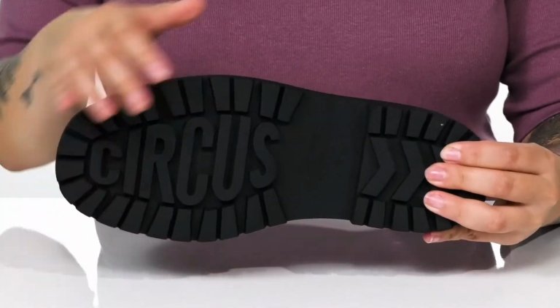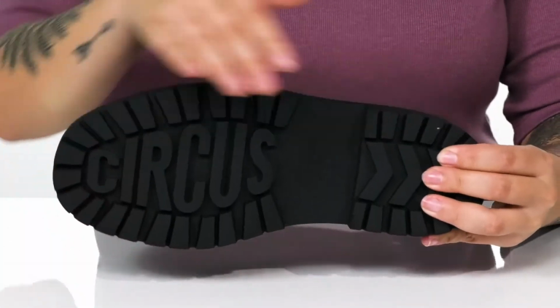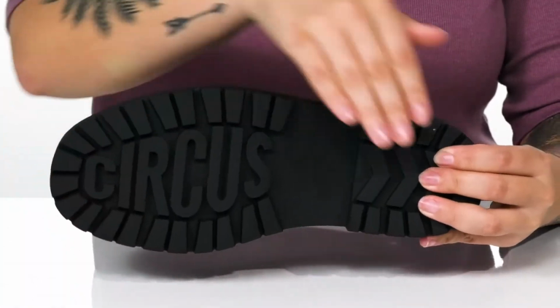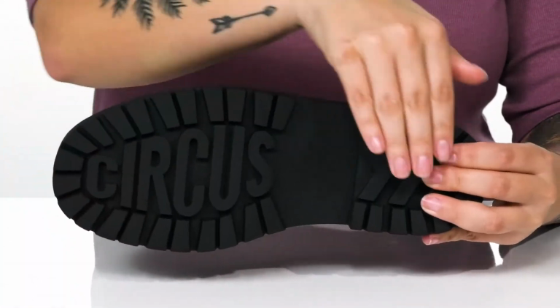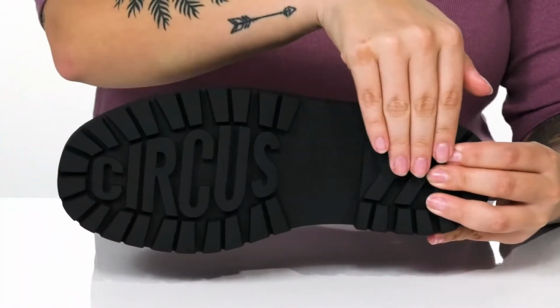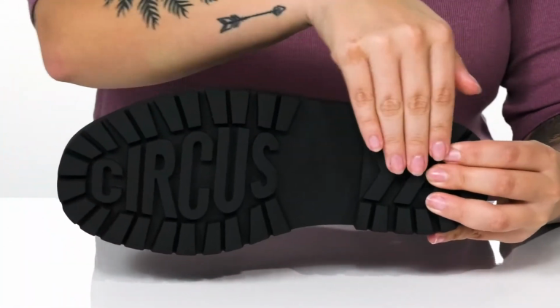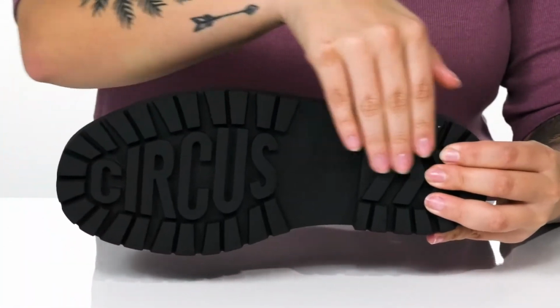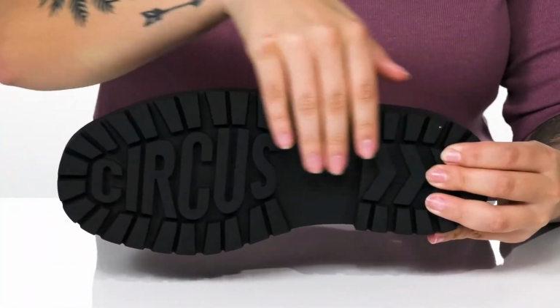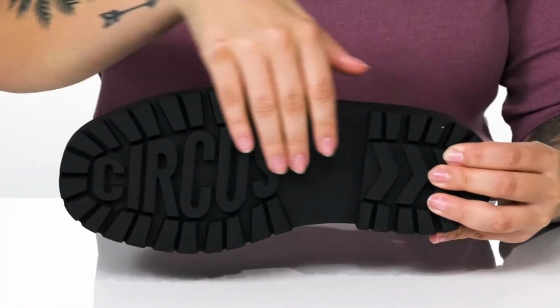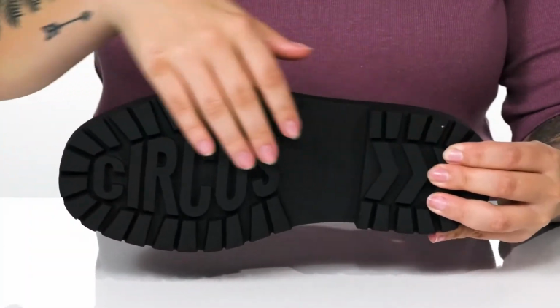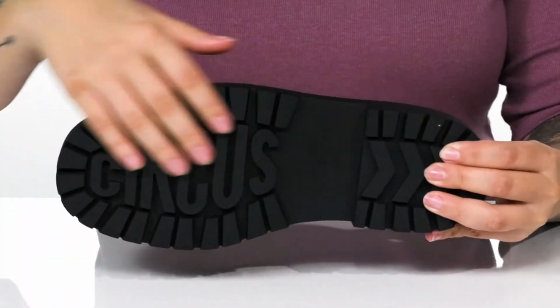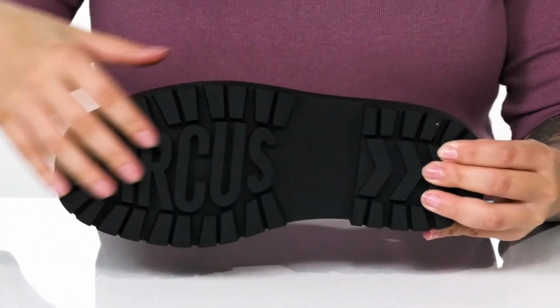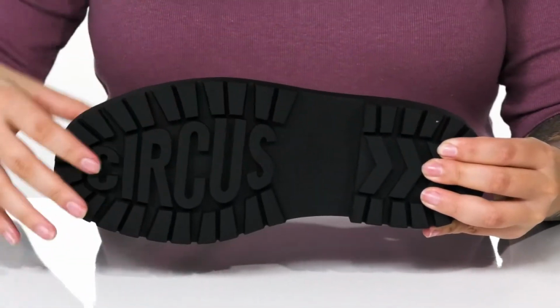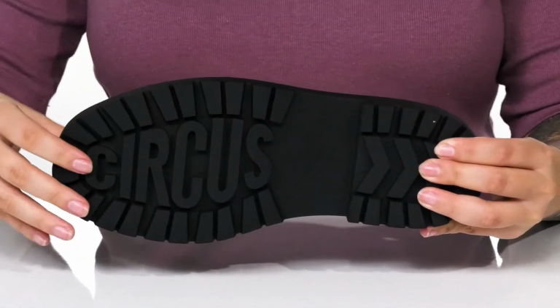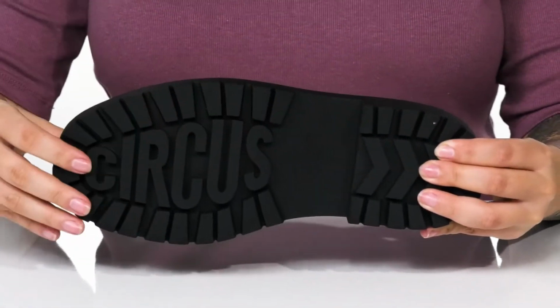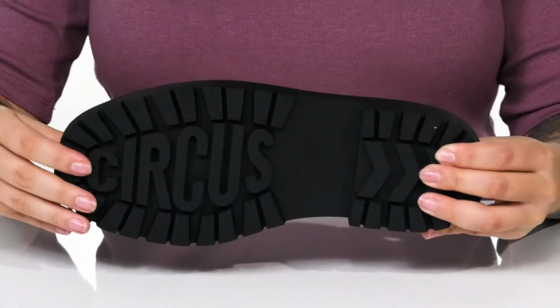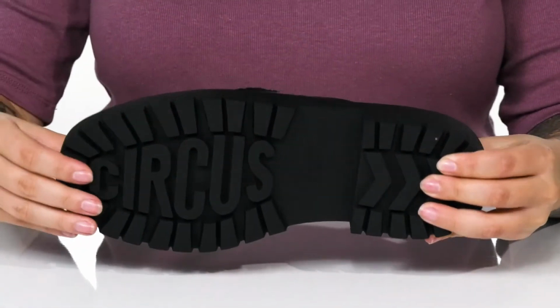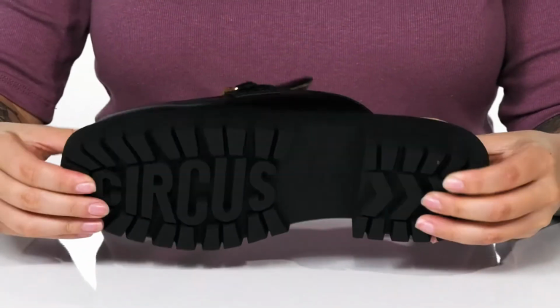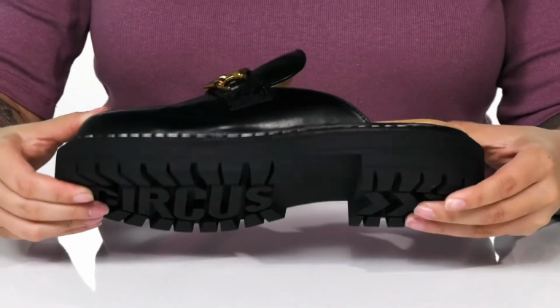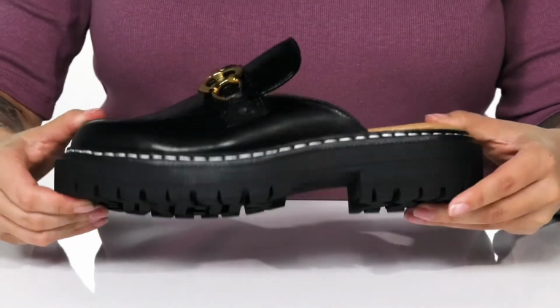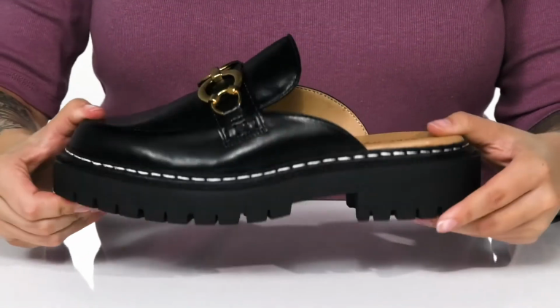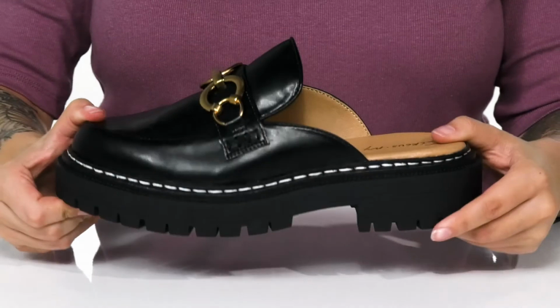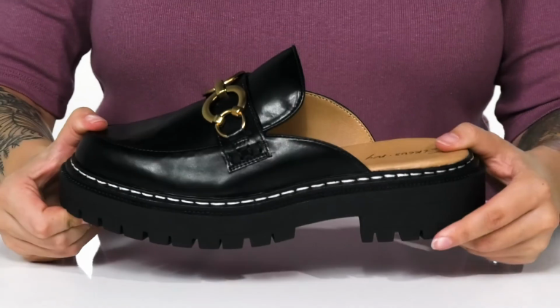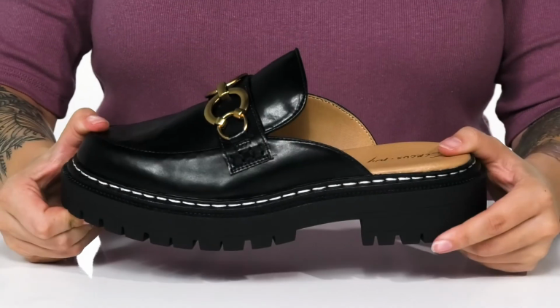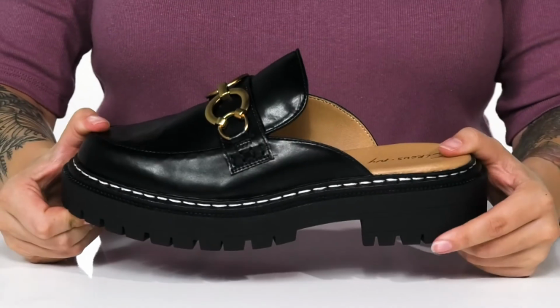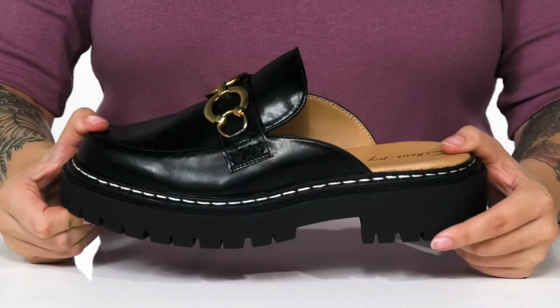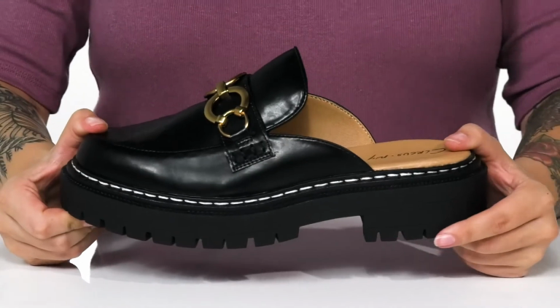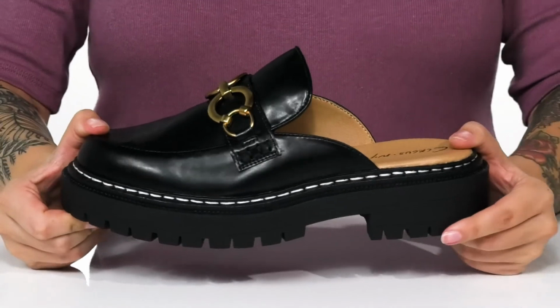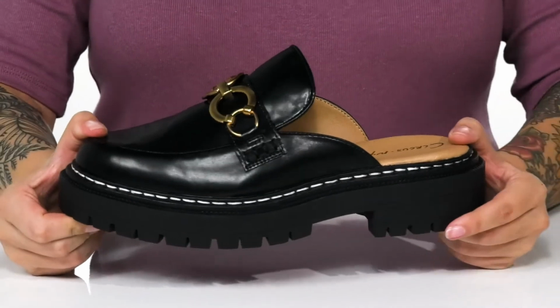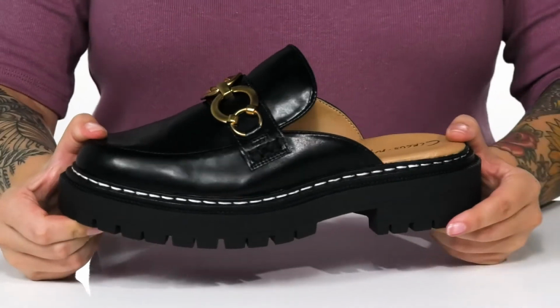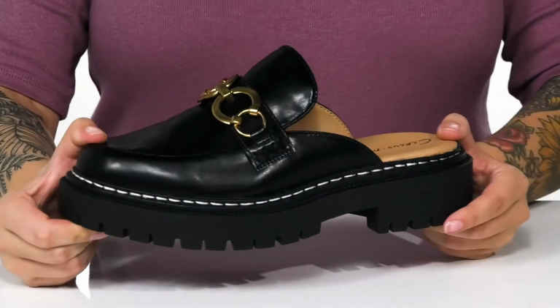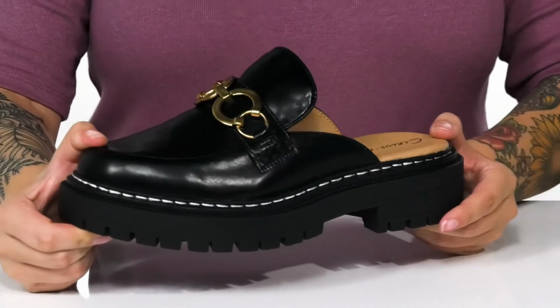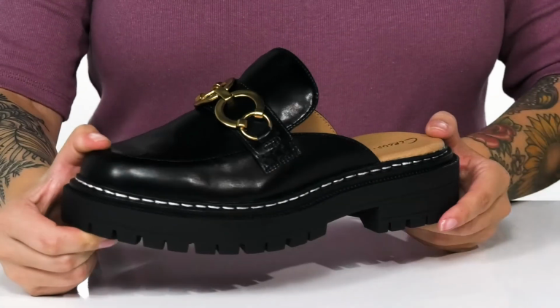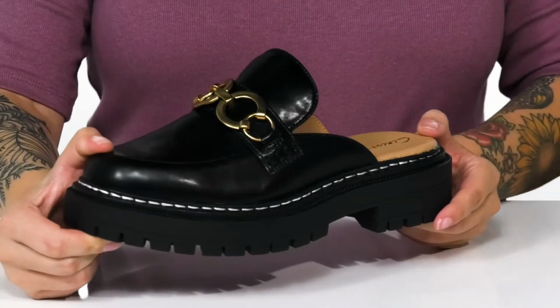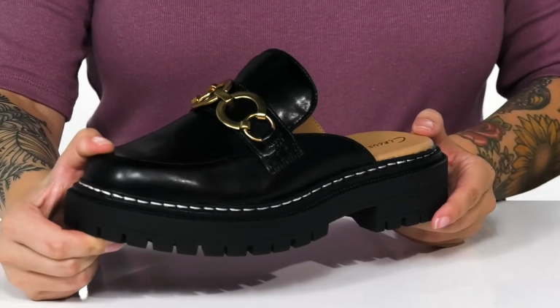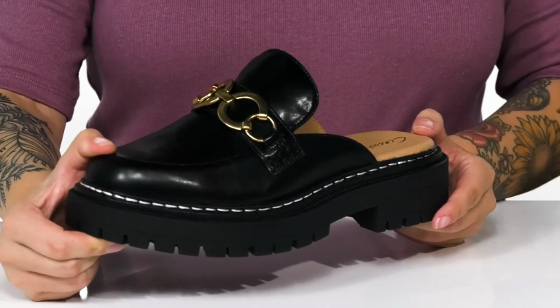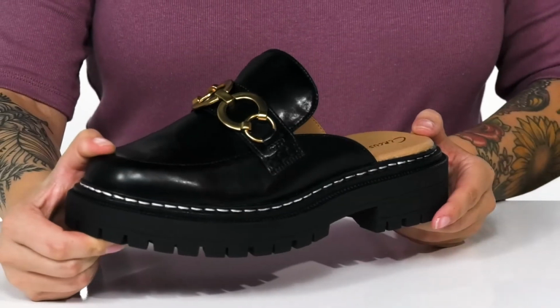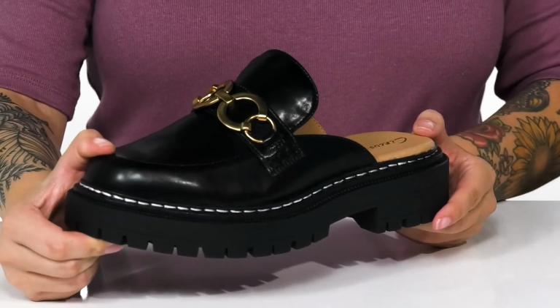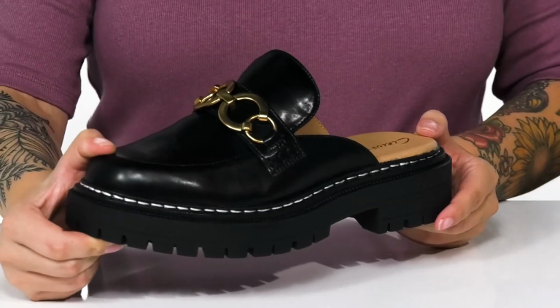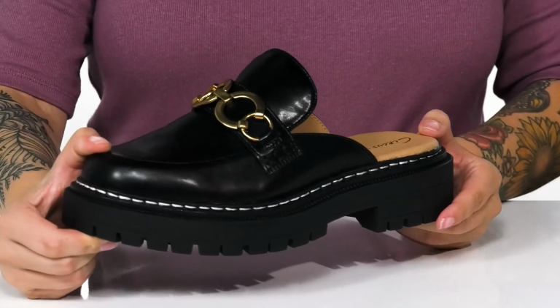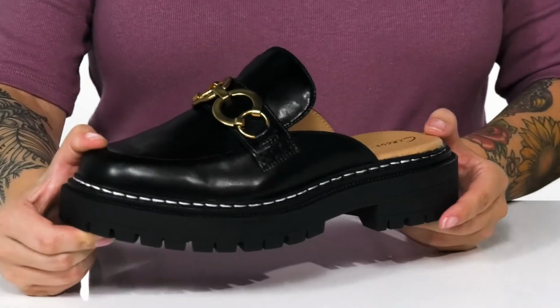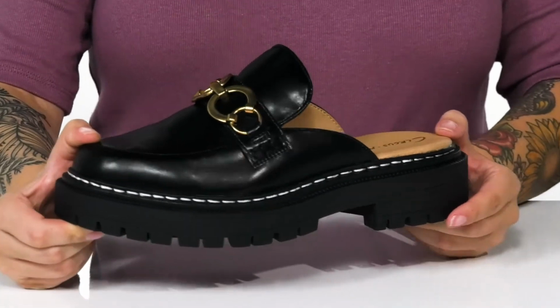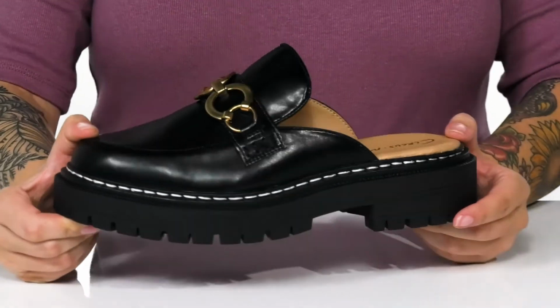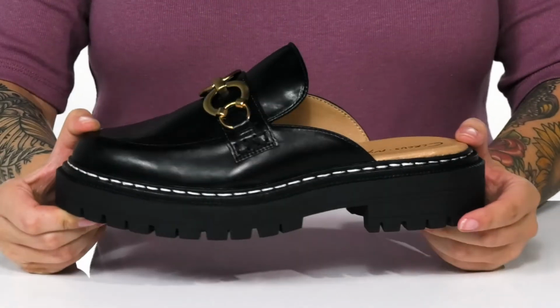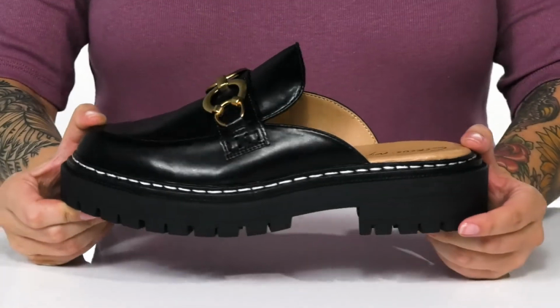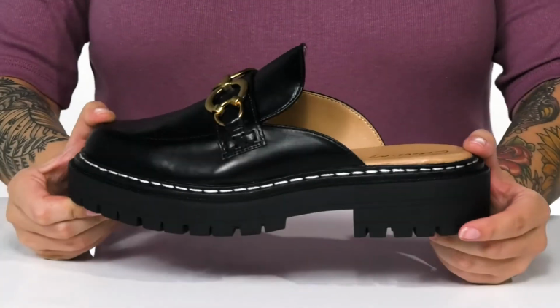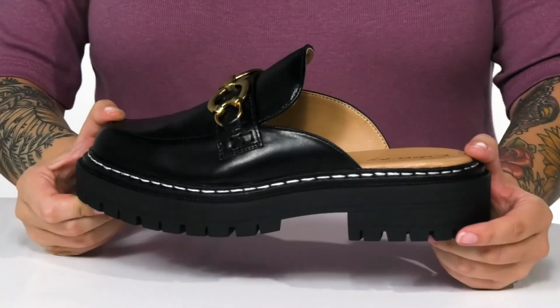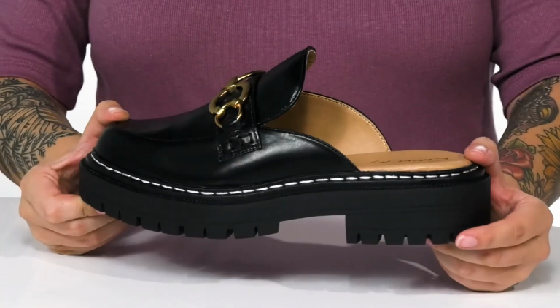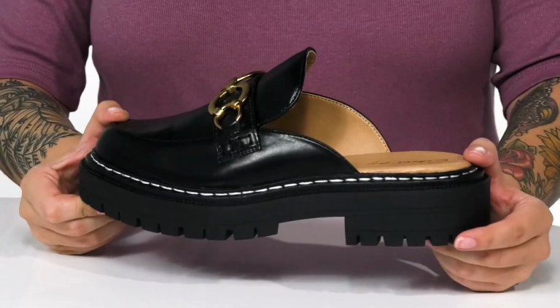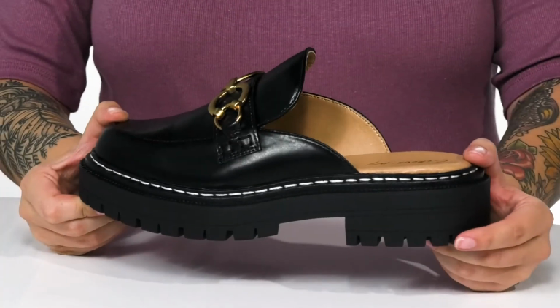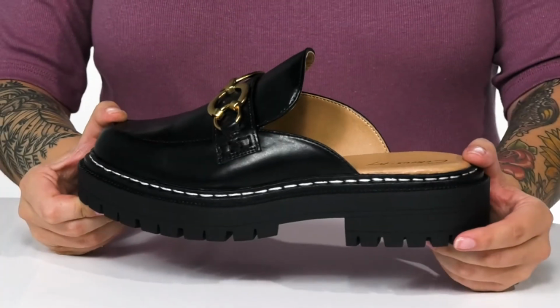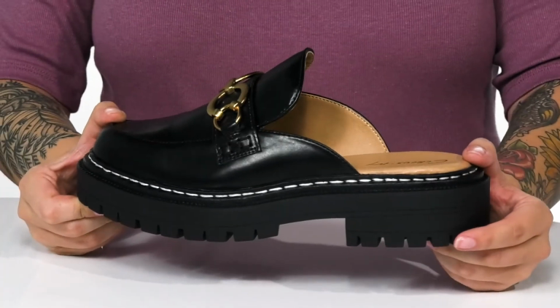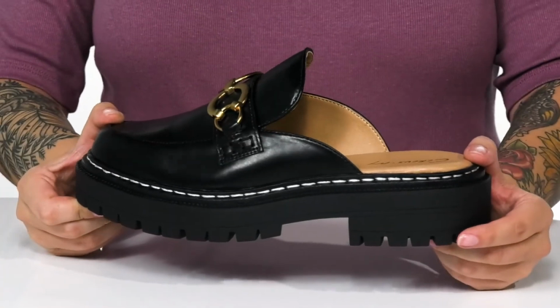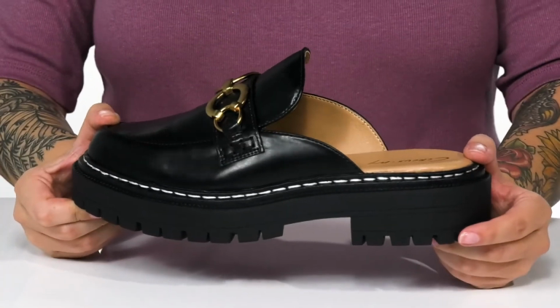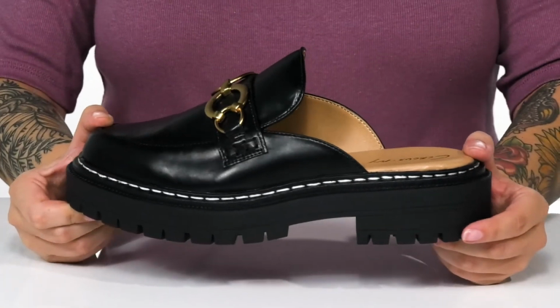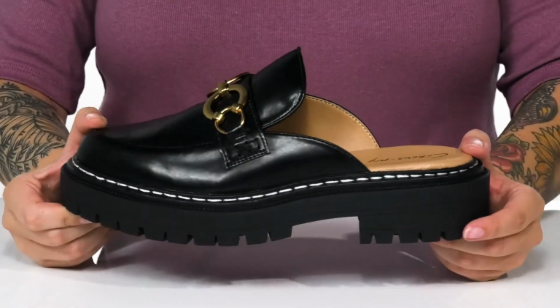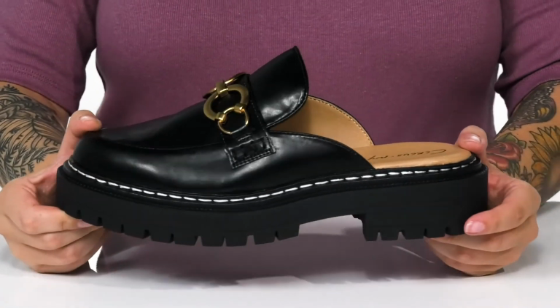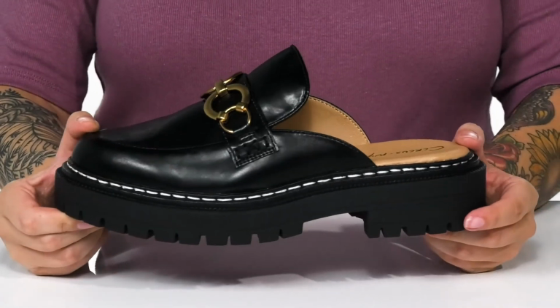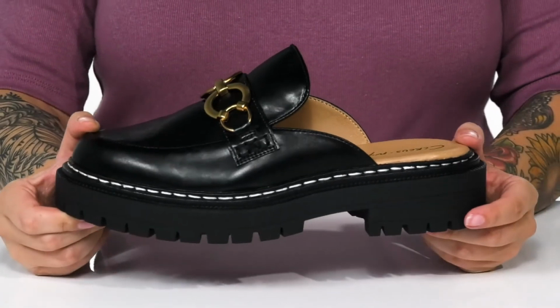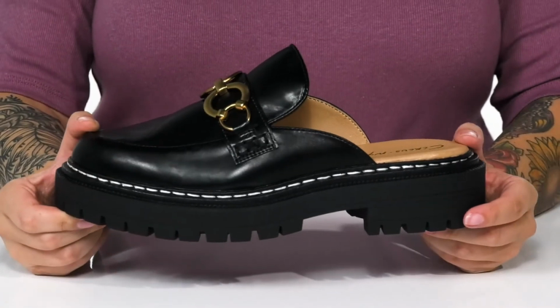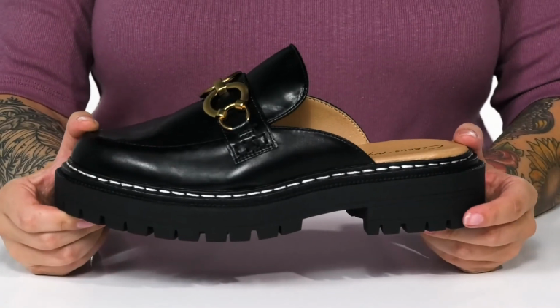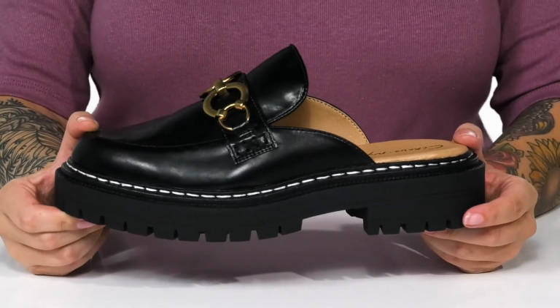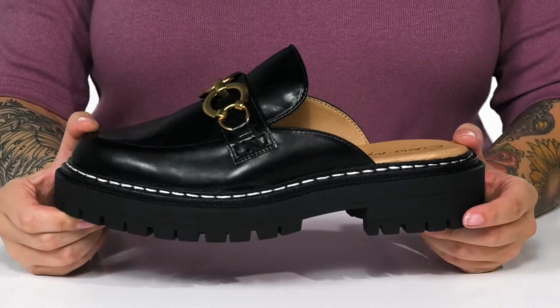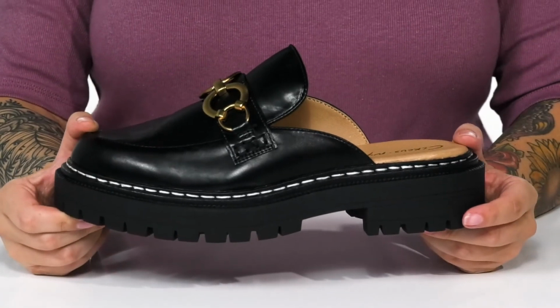Underneath there is a textured man-made outsole for traction. And I think these would look so great paired with some skinny jeans or even a pantsuit.